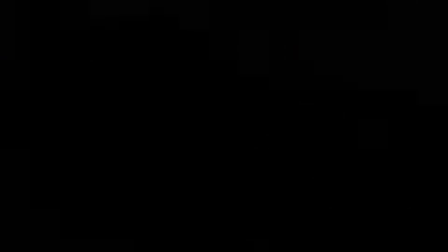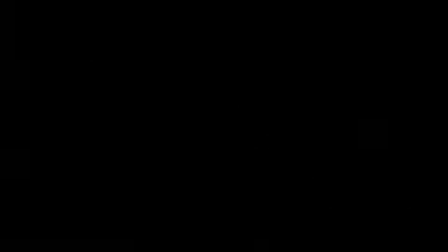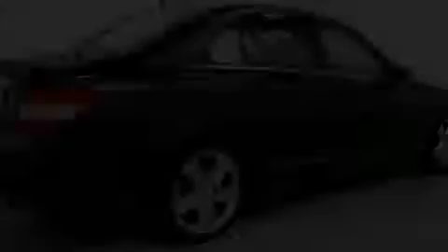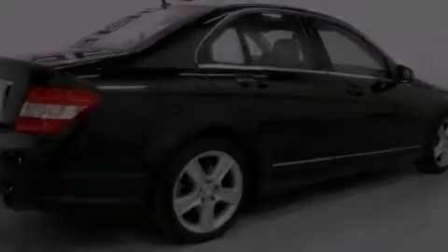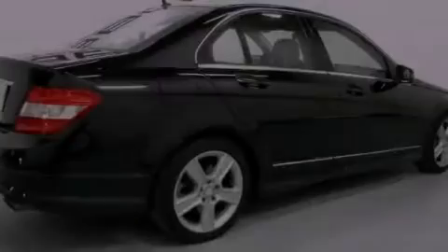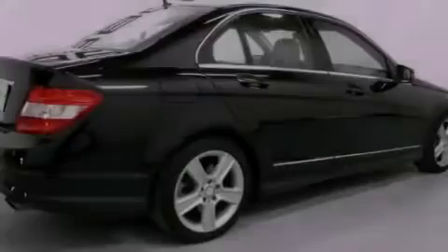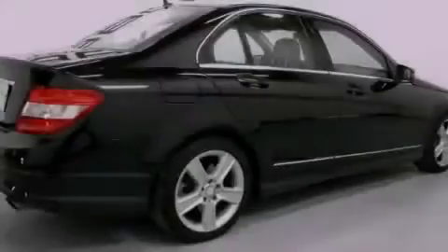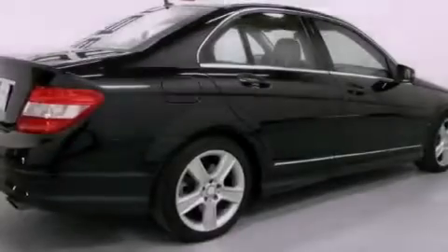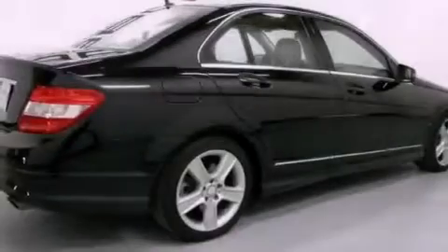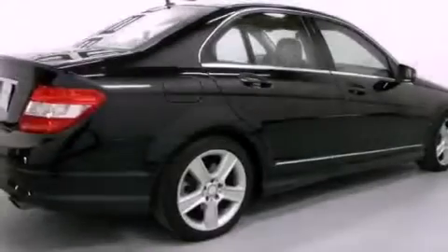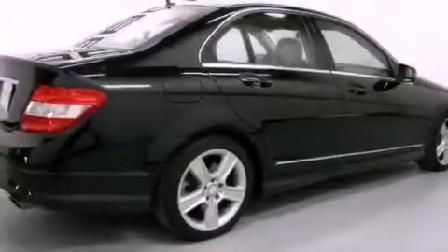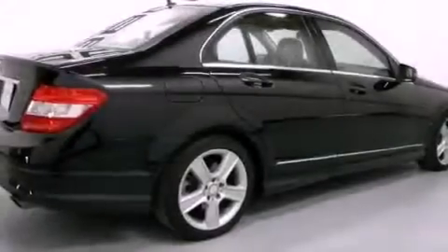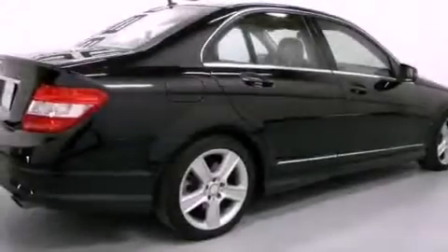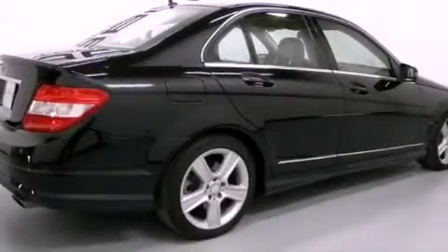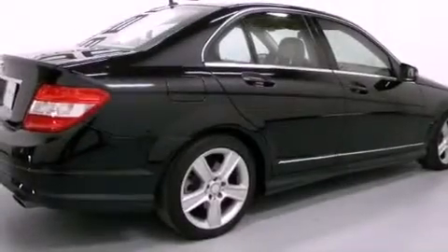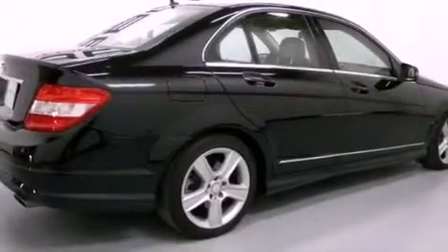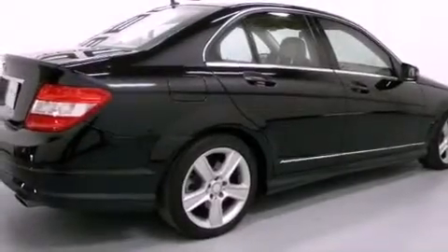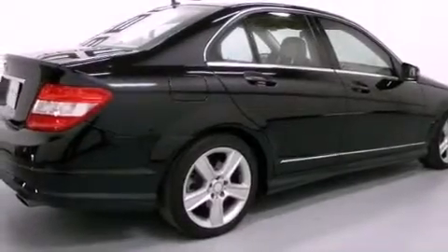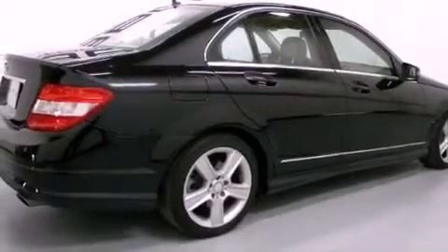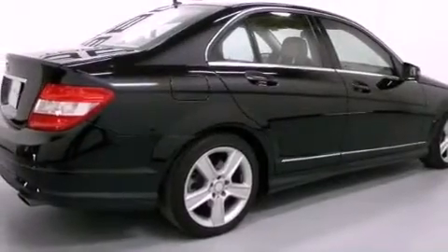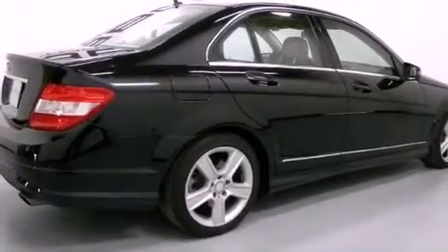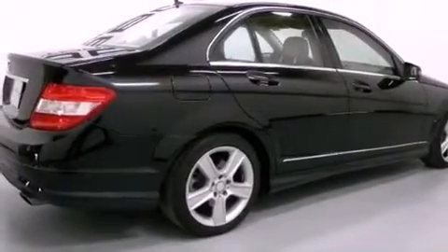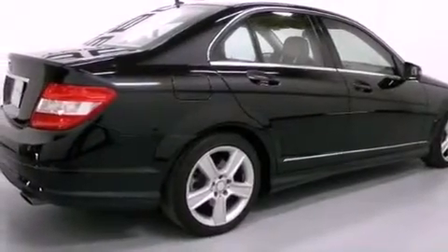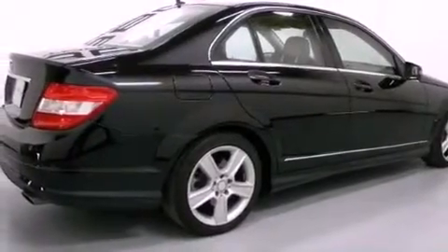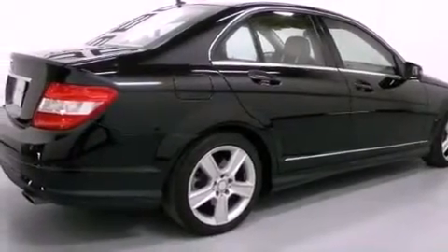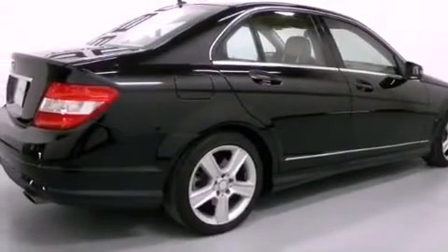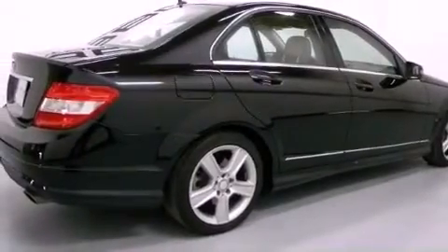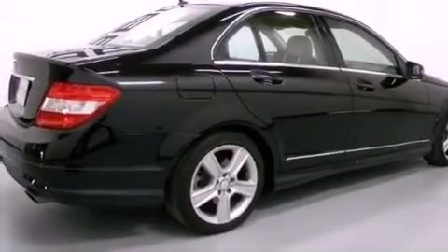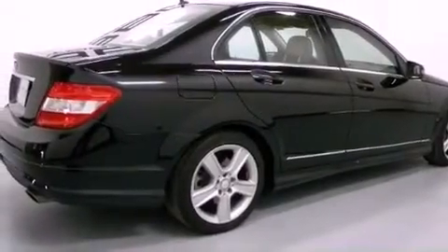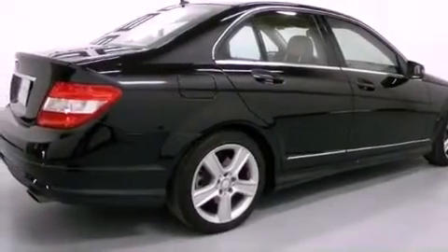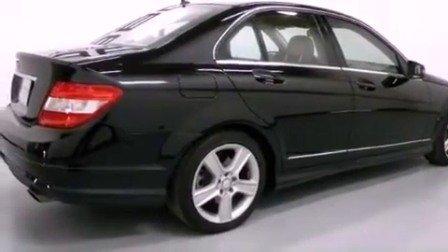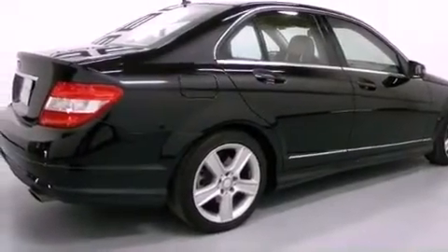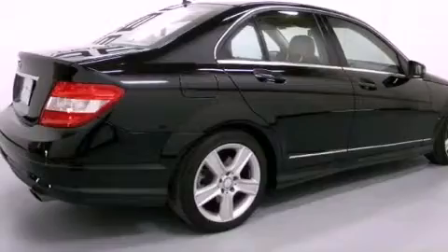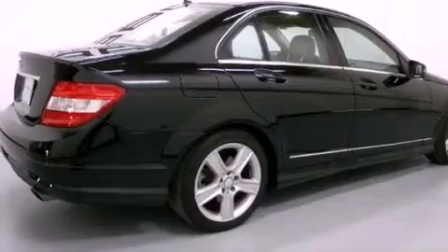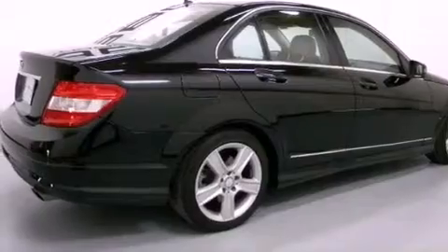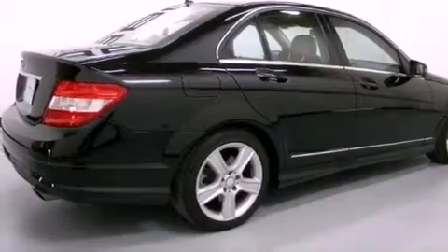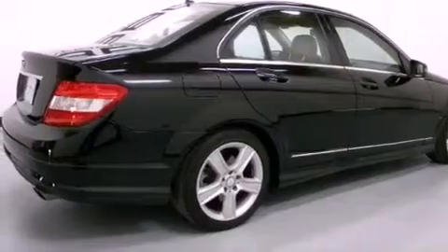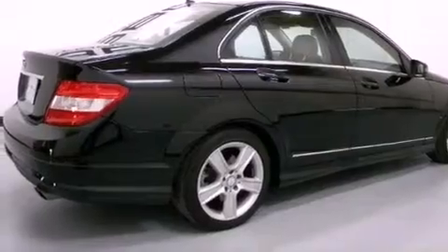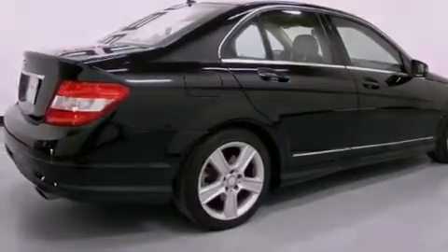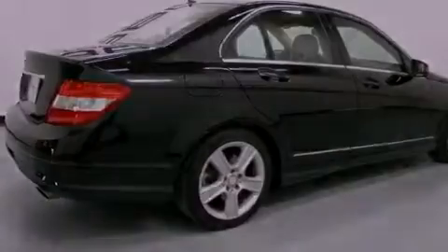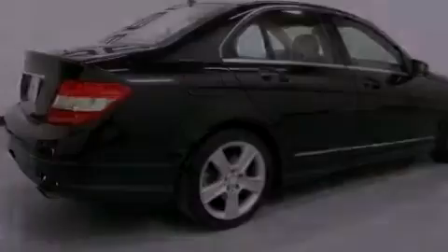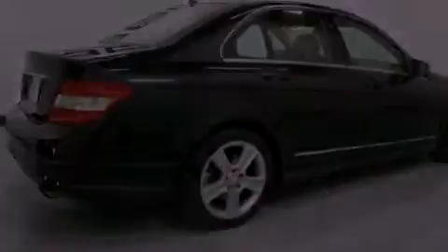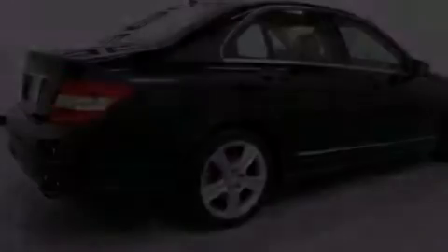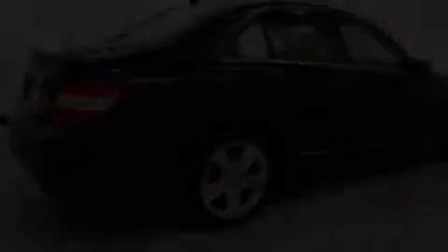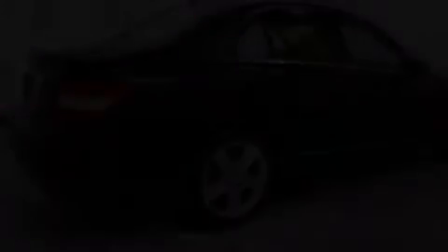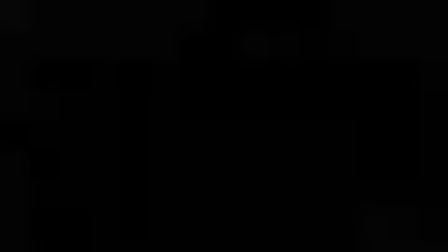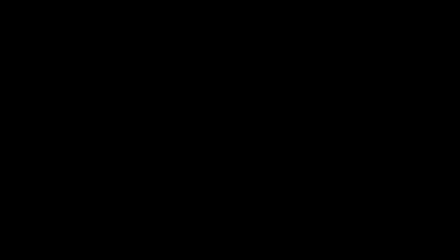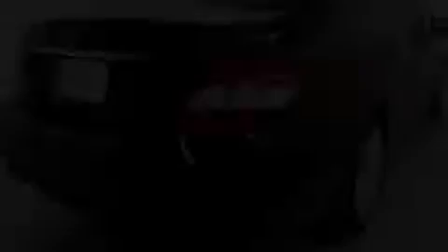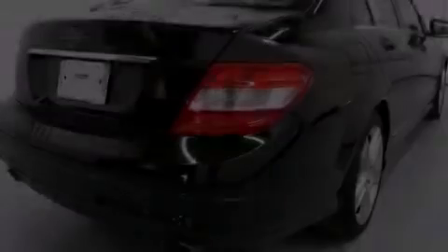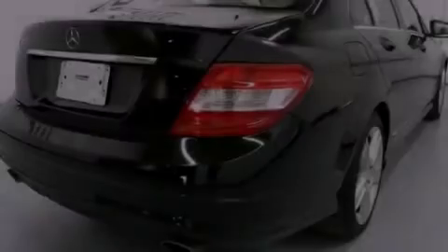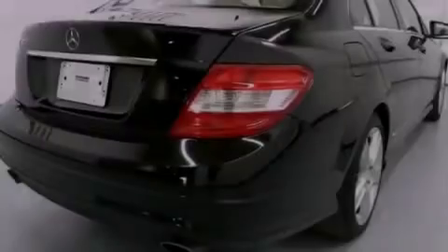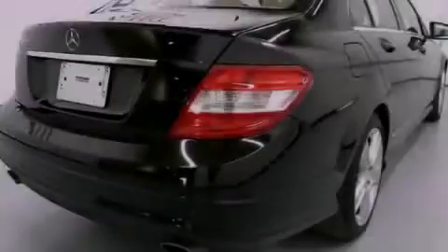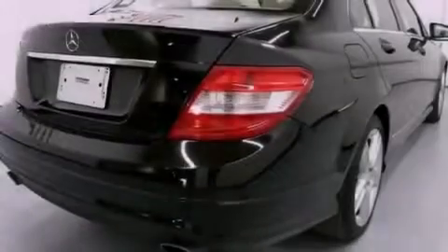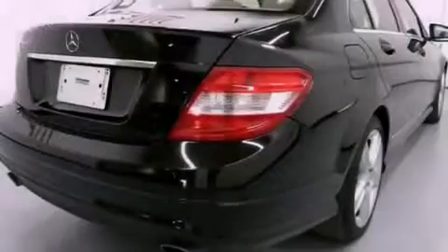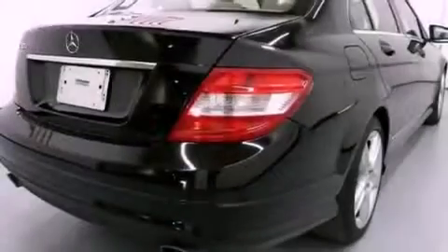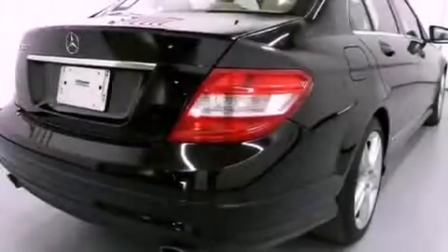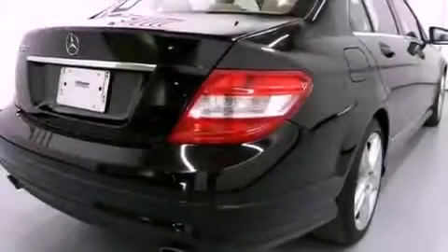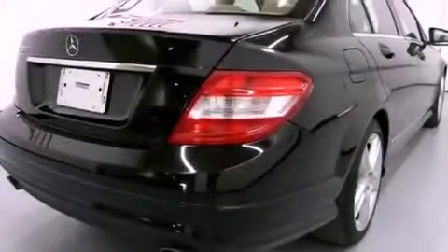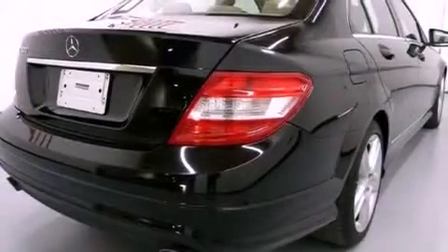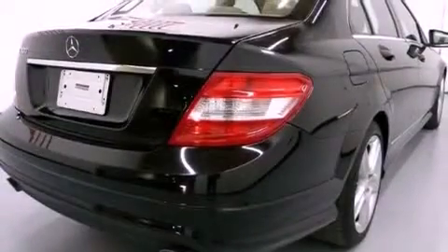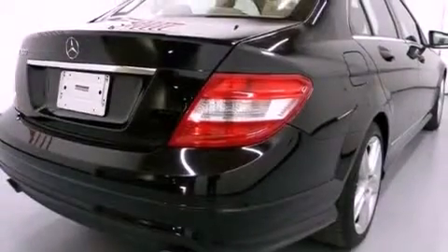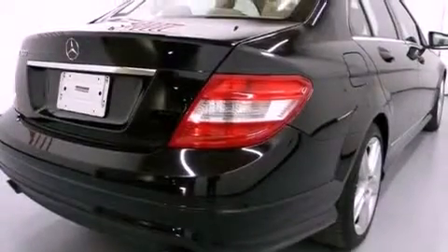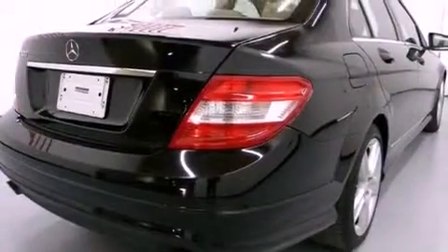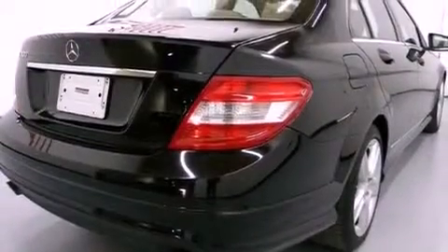Tinted glass, a stability control system, halogen headlights, and air conditioning with automatic climate control.